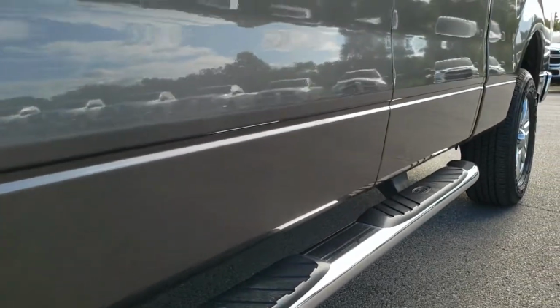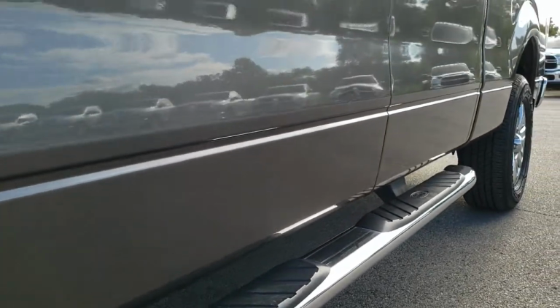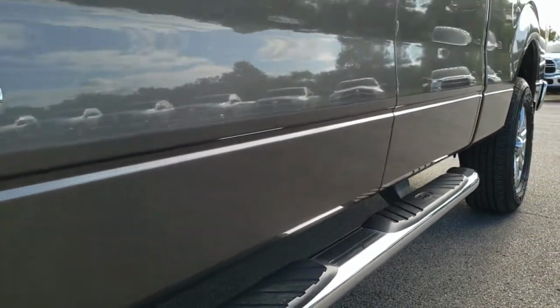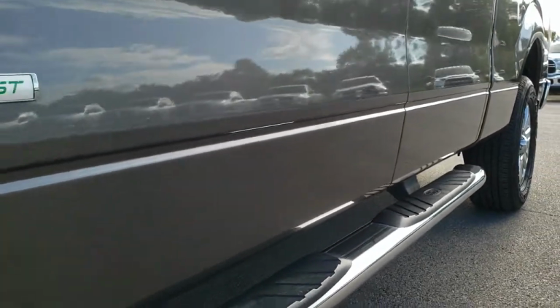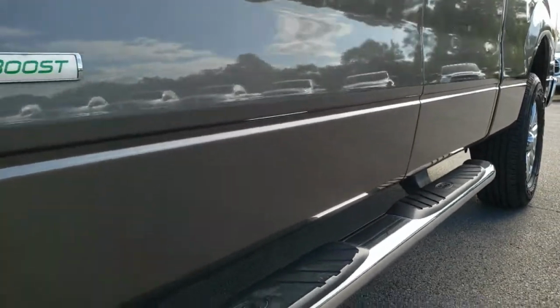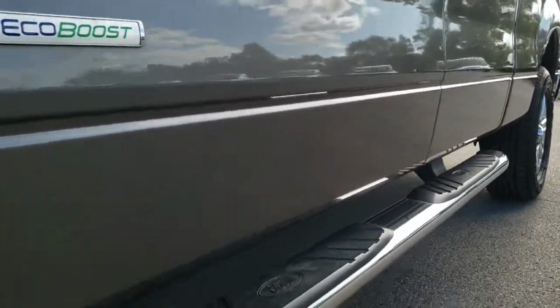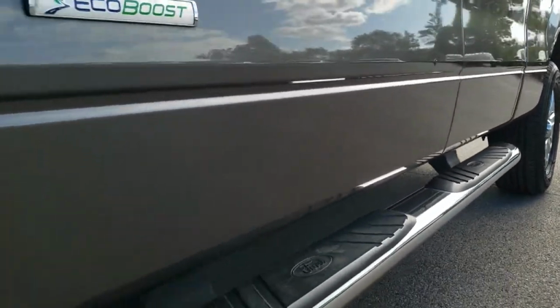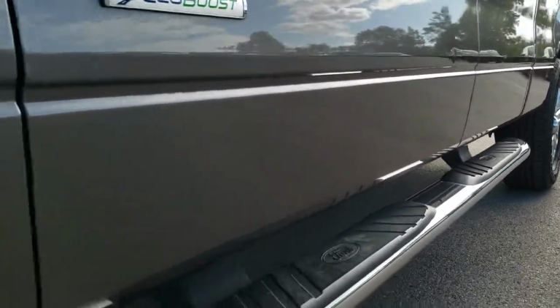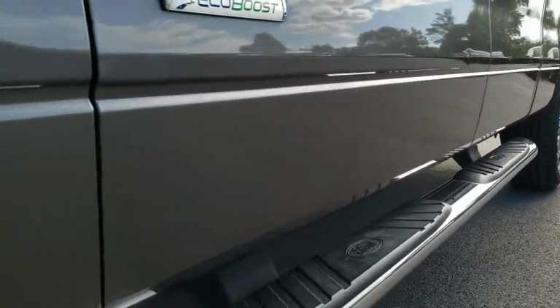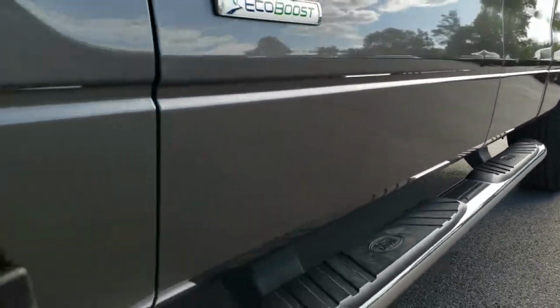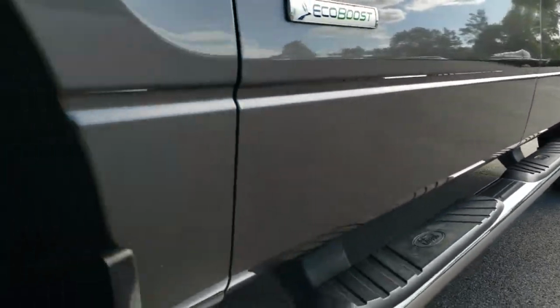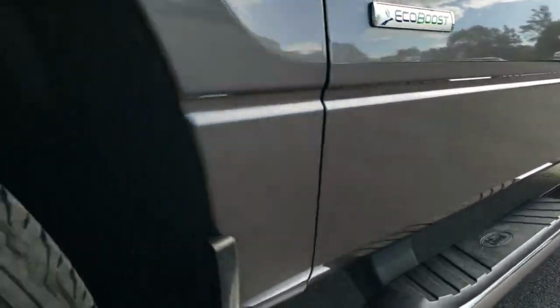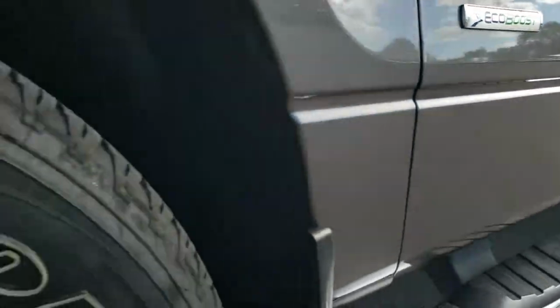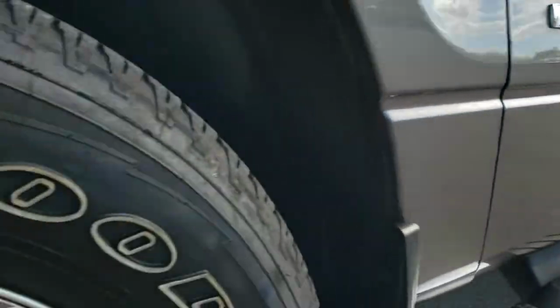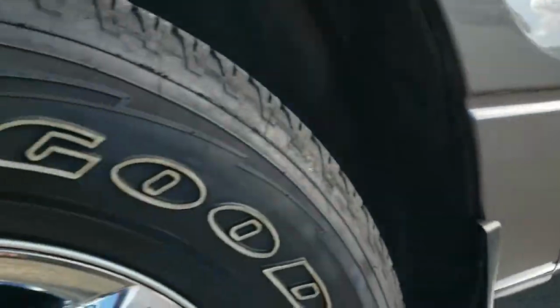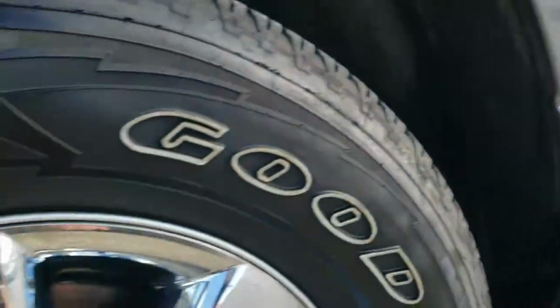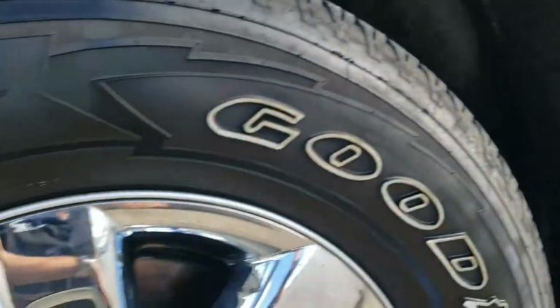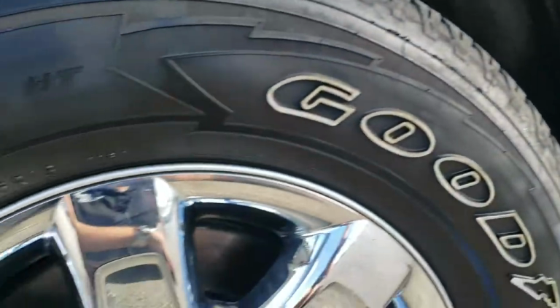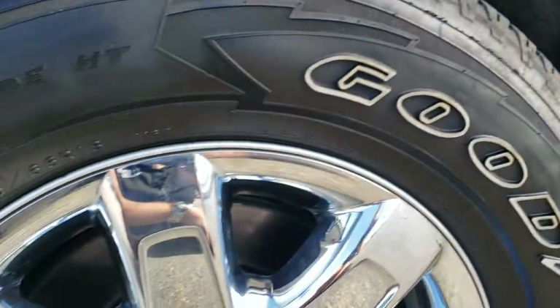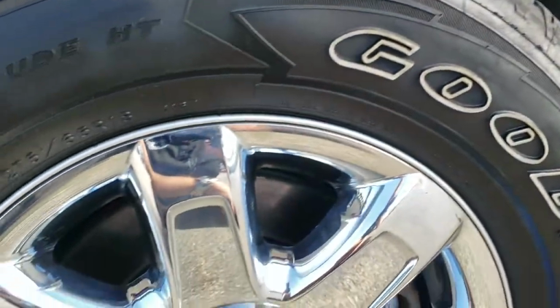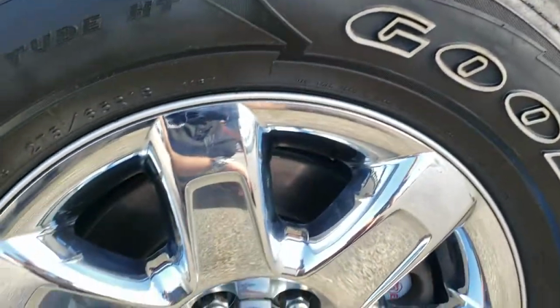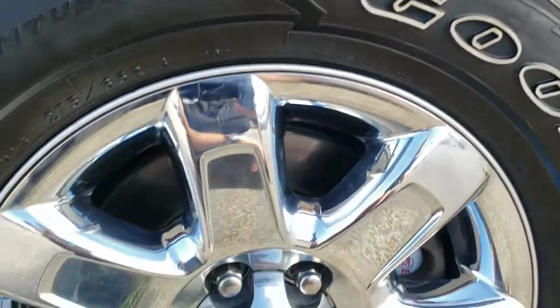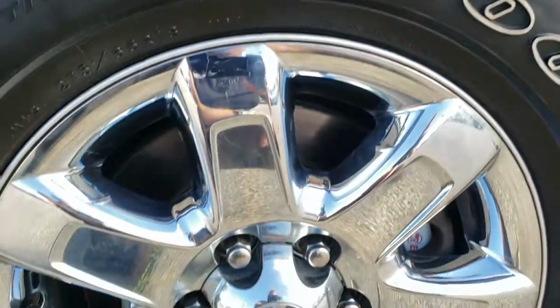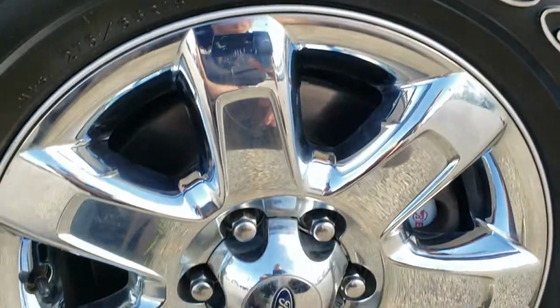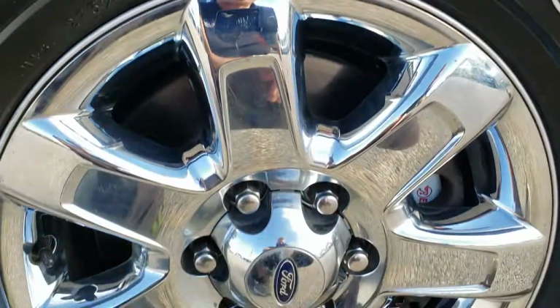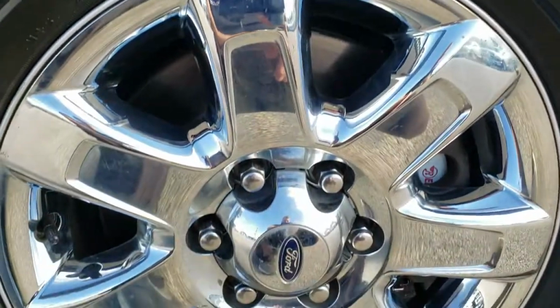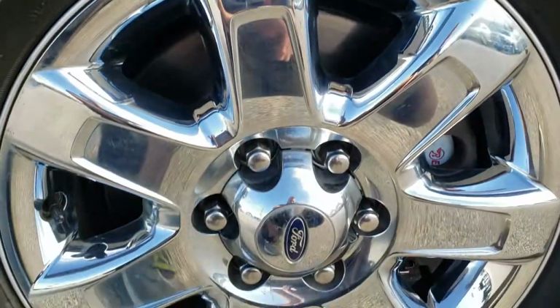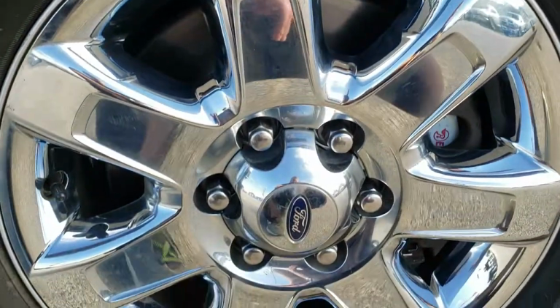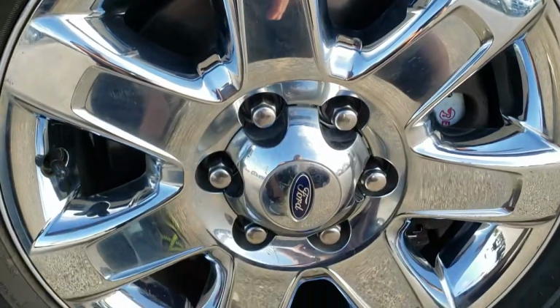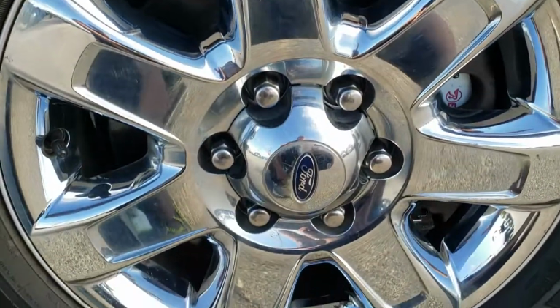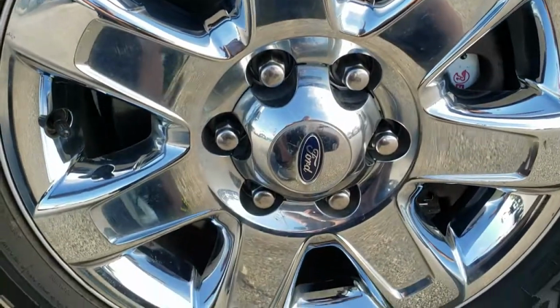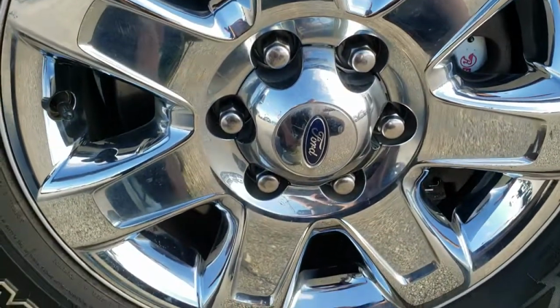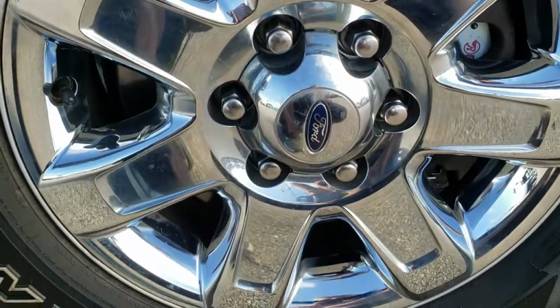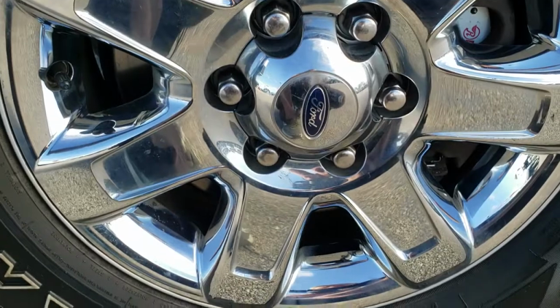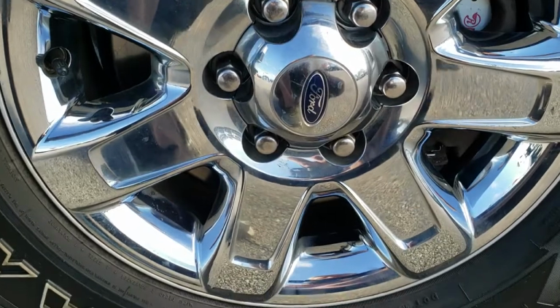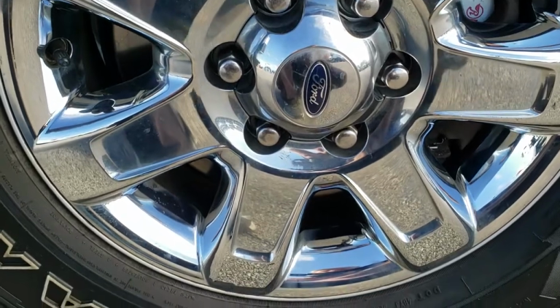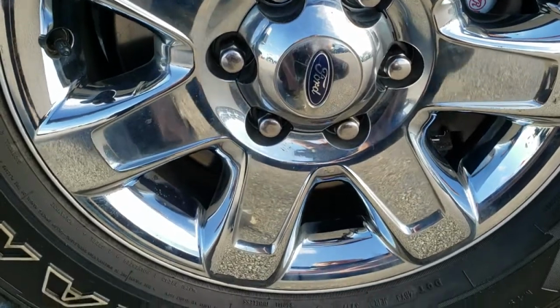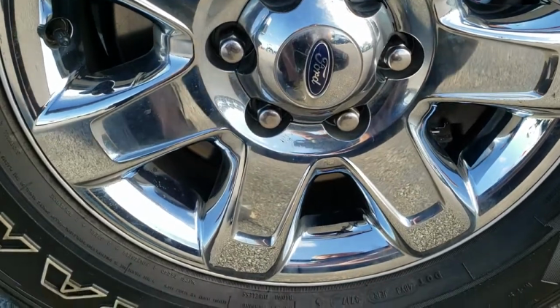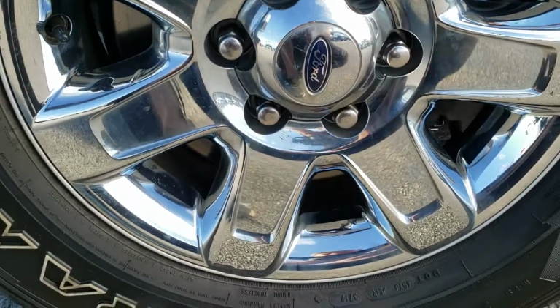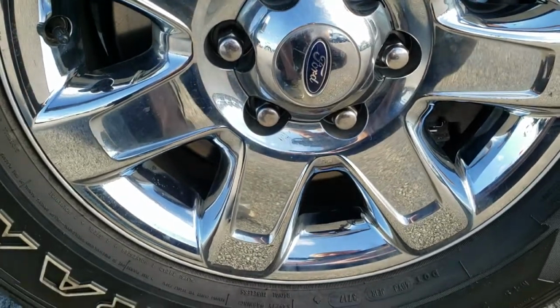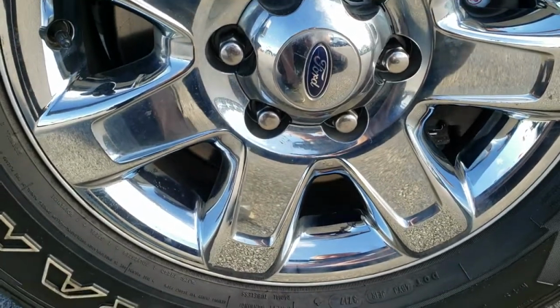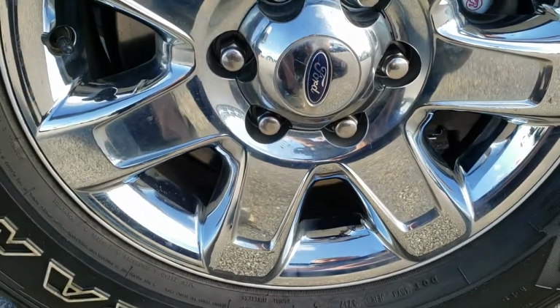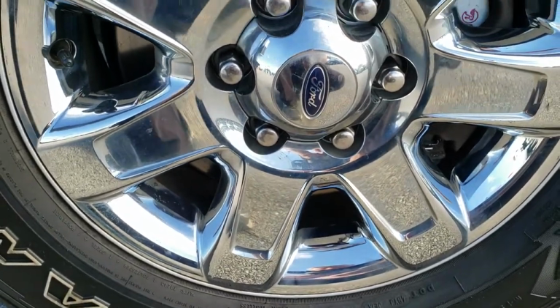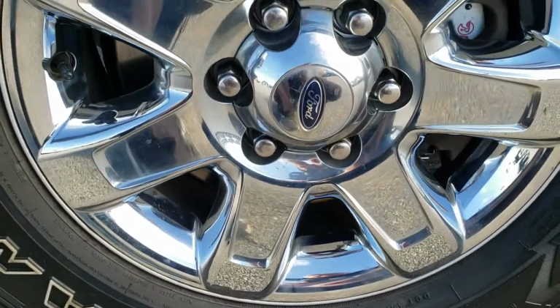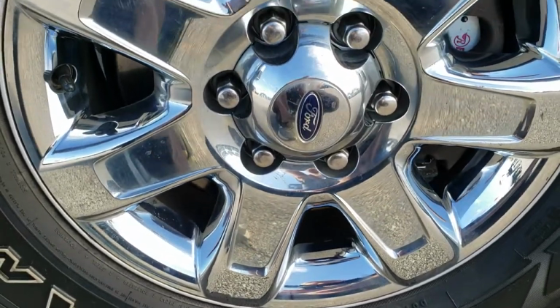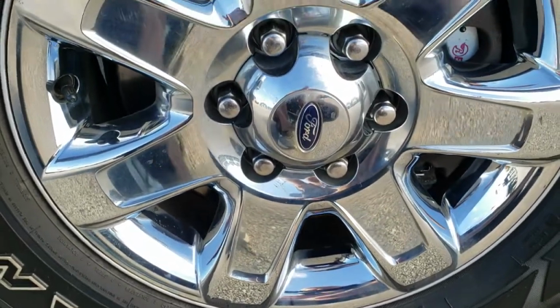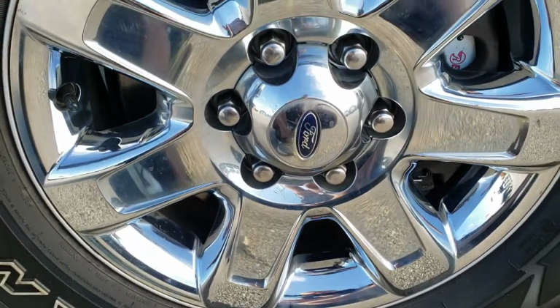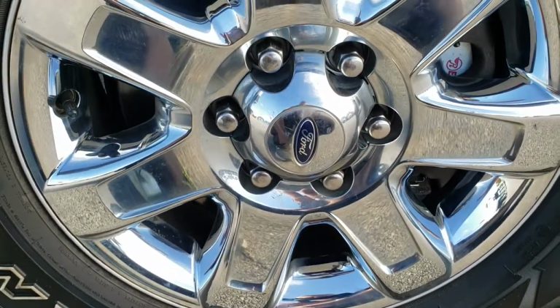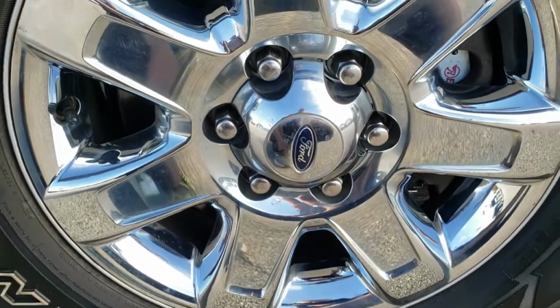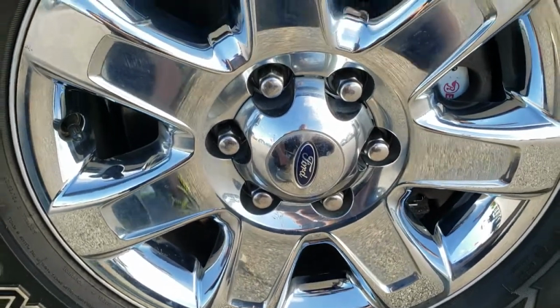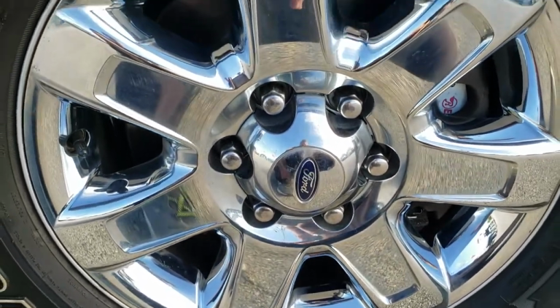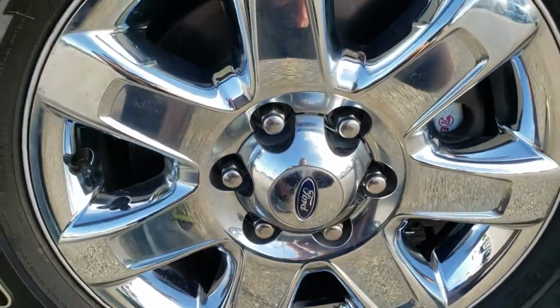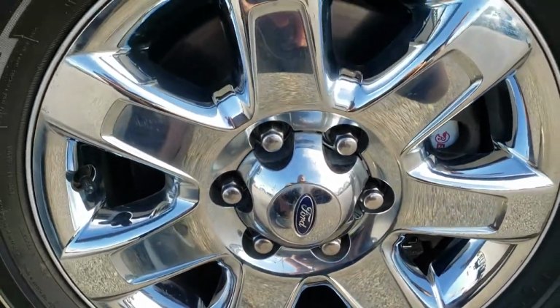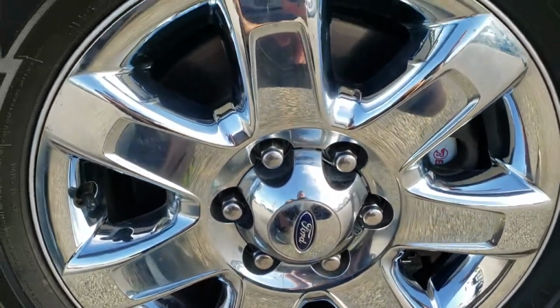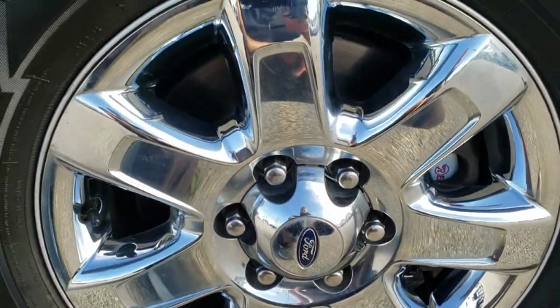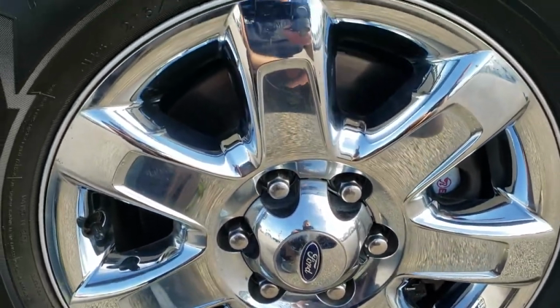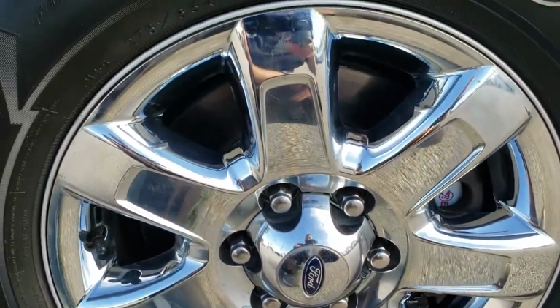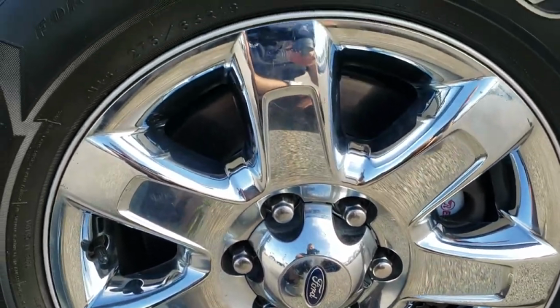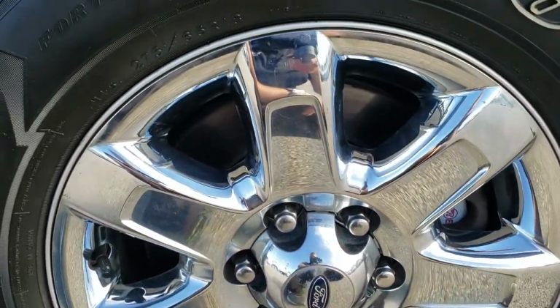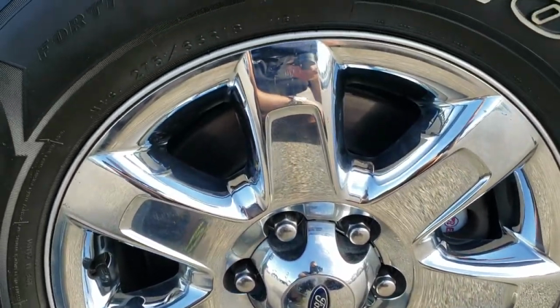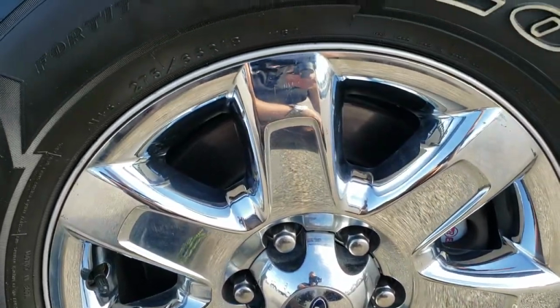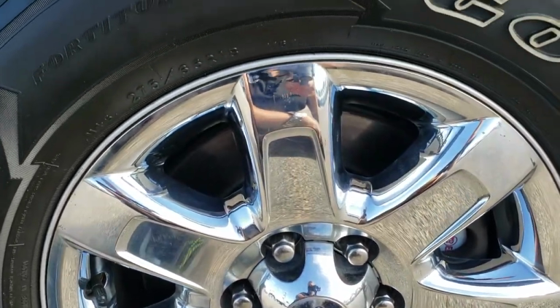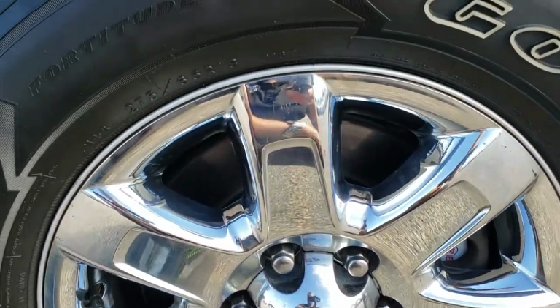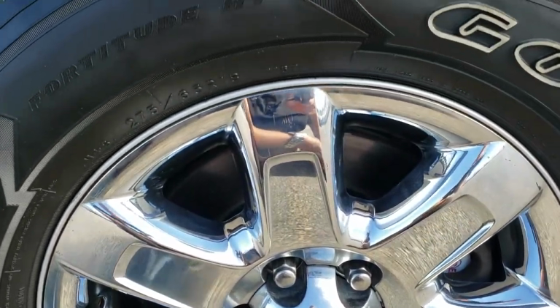If you want to check out more photos of this truck, in the upper right hand part of the screen is a link right to our website to this vehicle, so click that and check us out there.